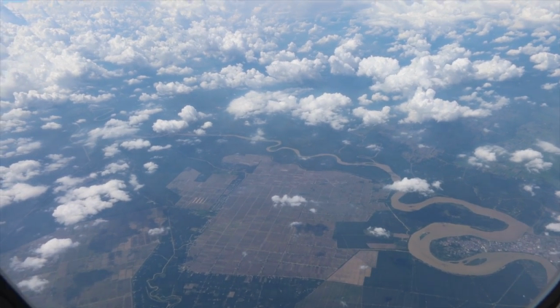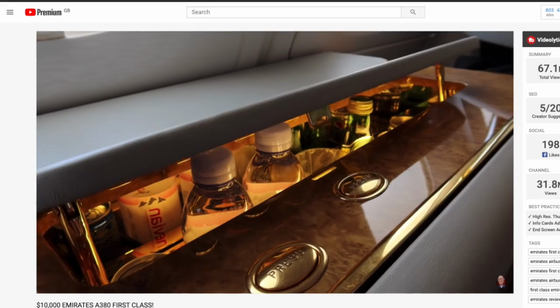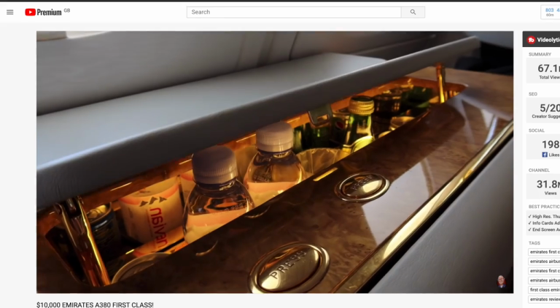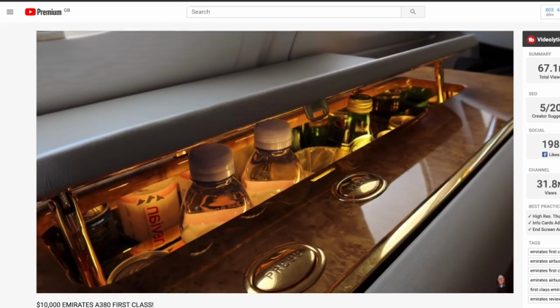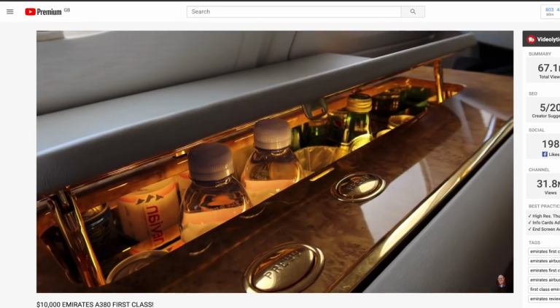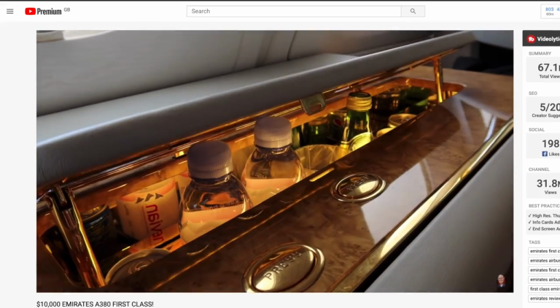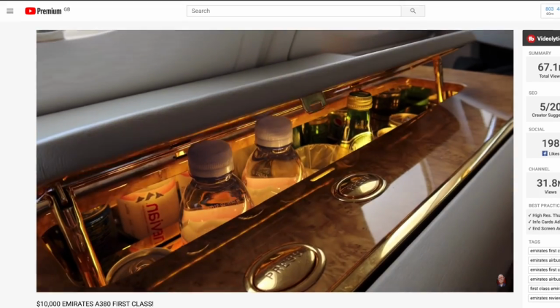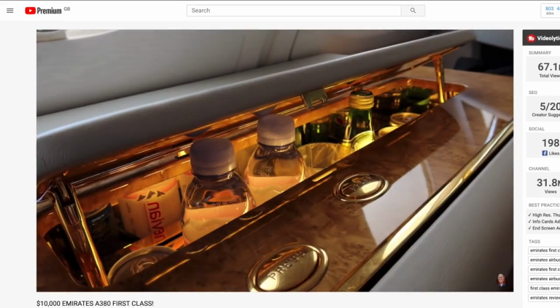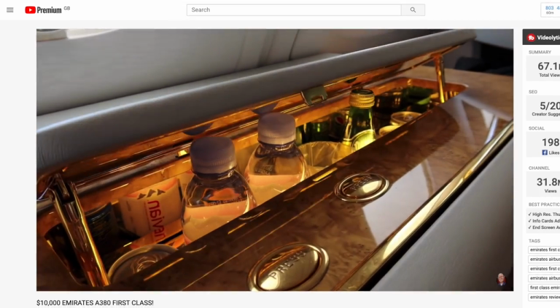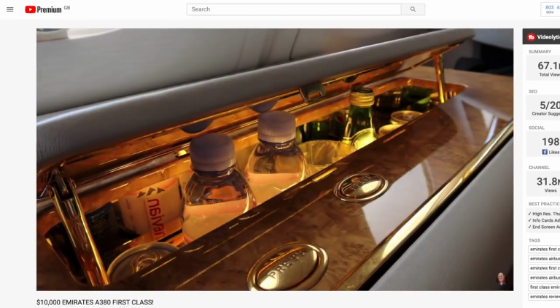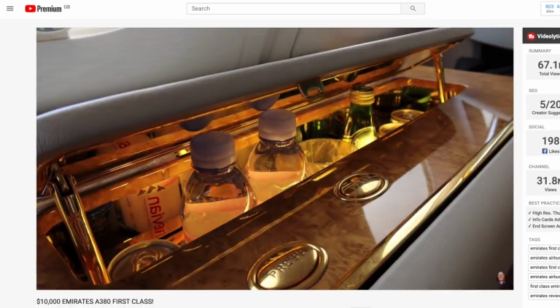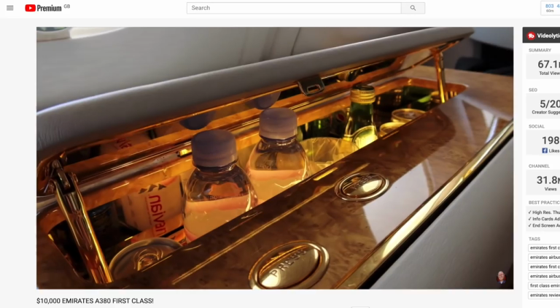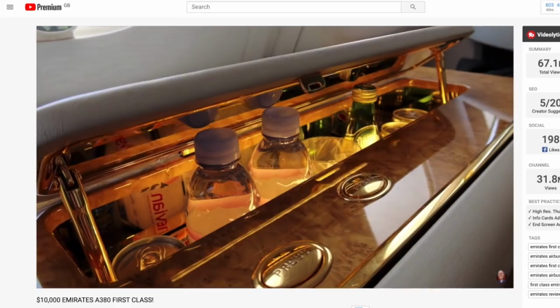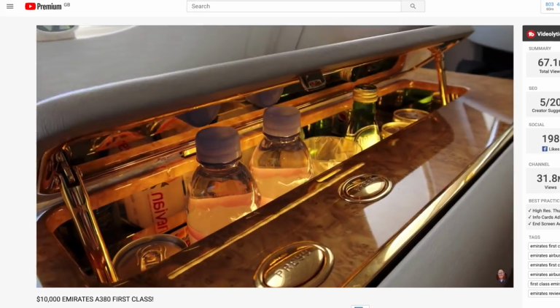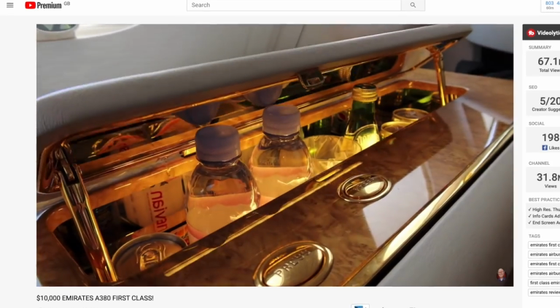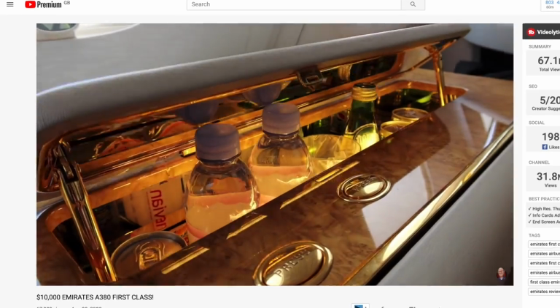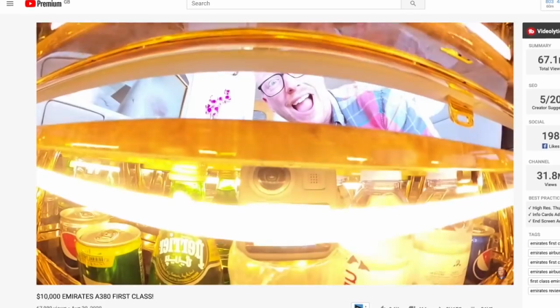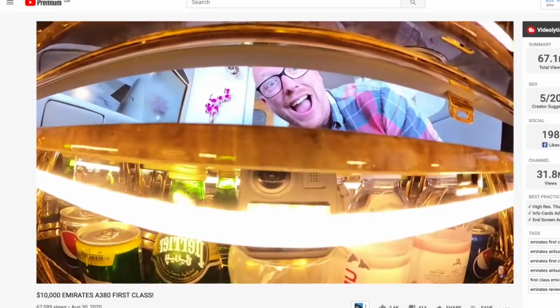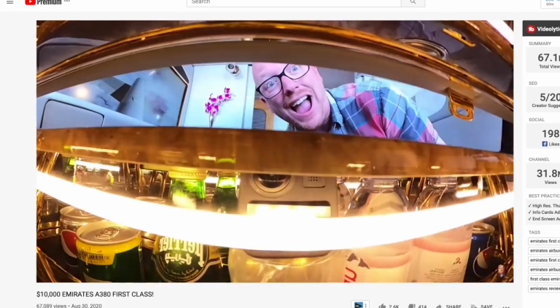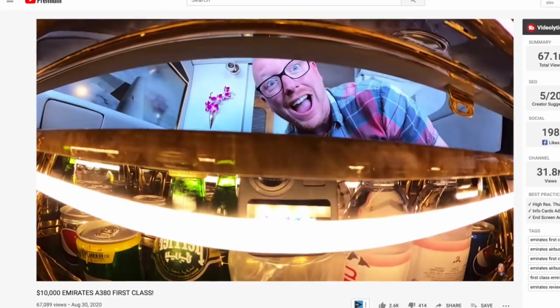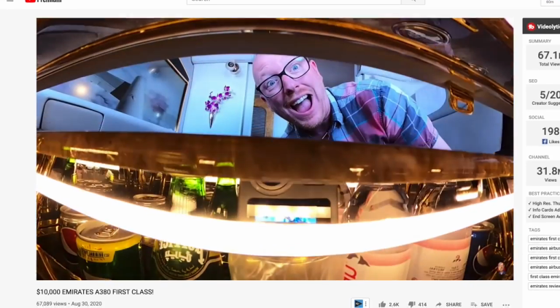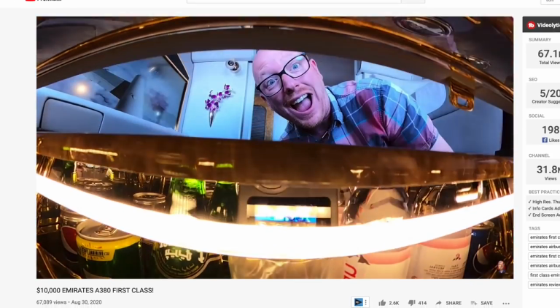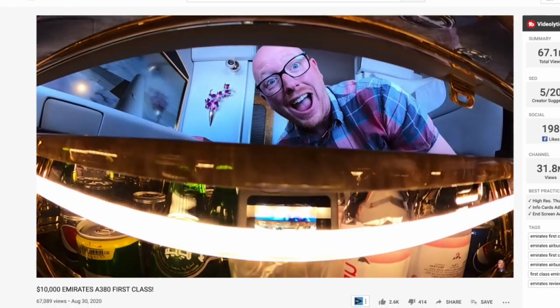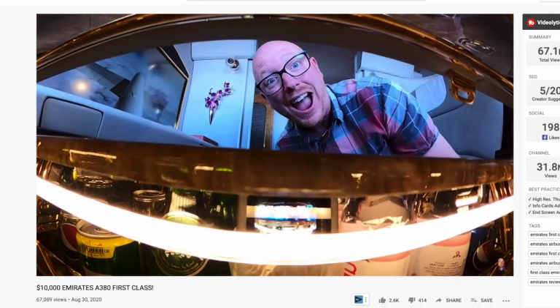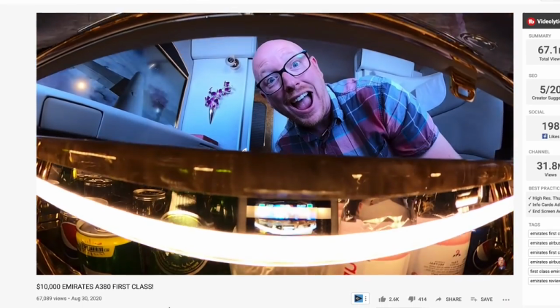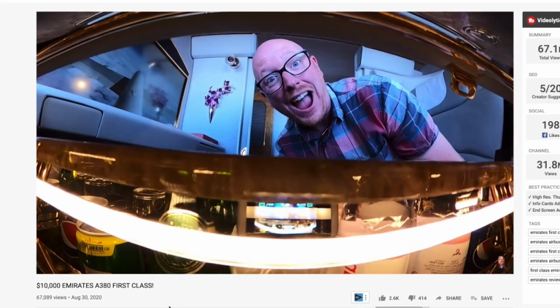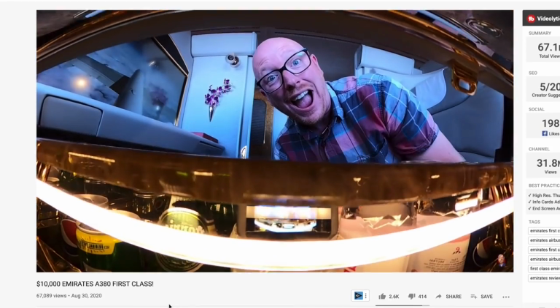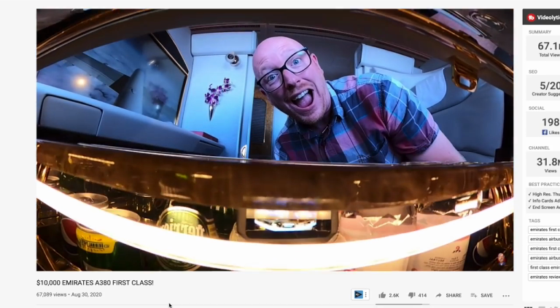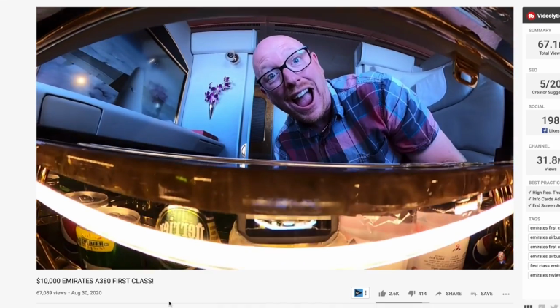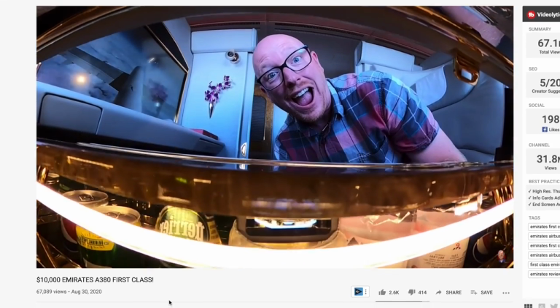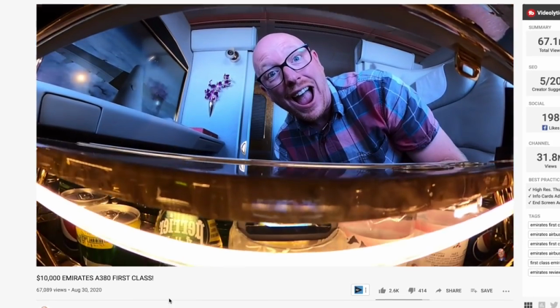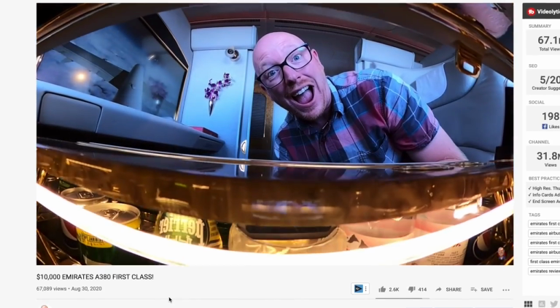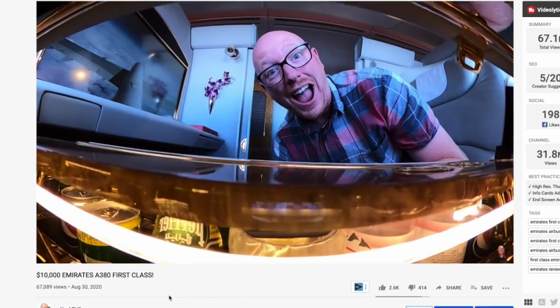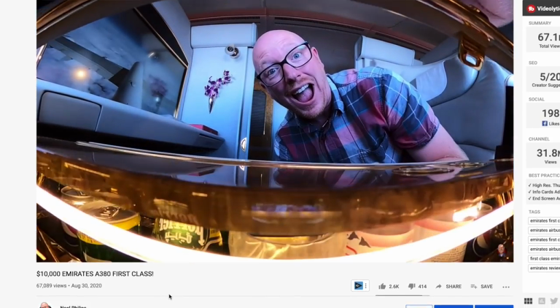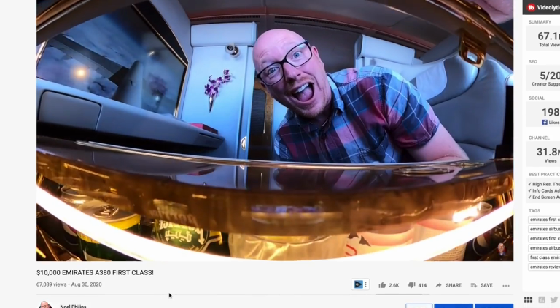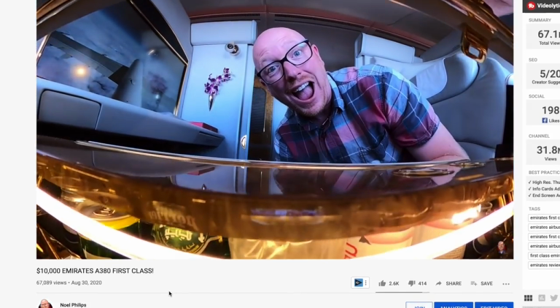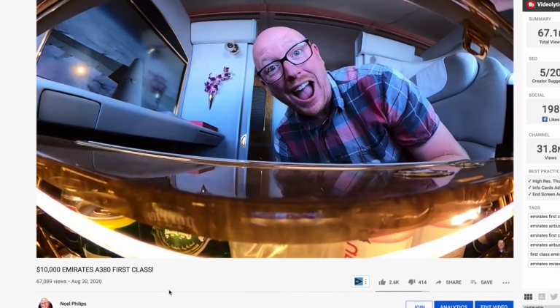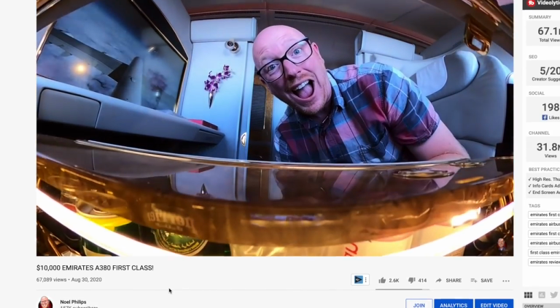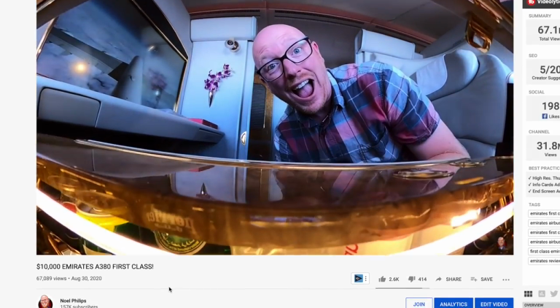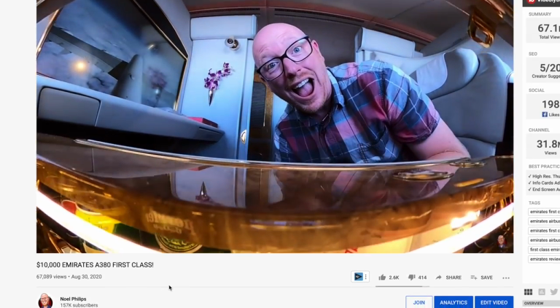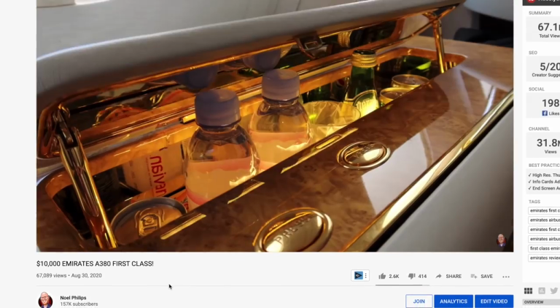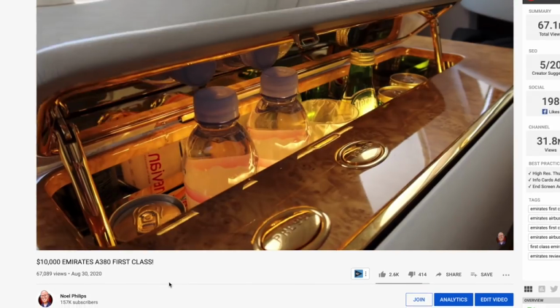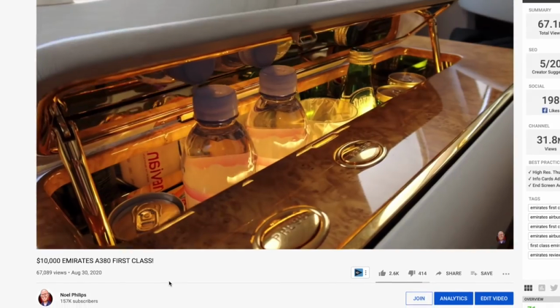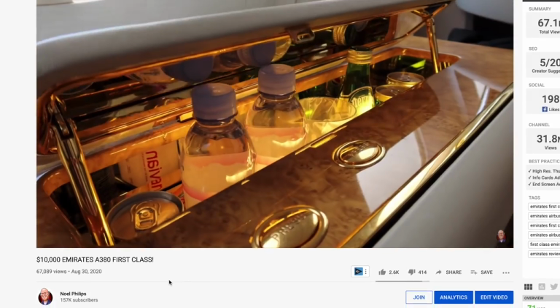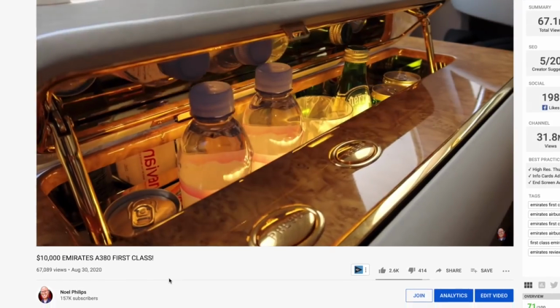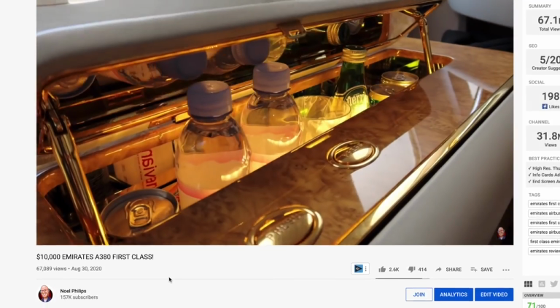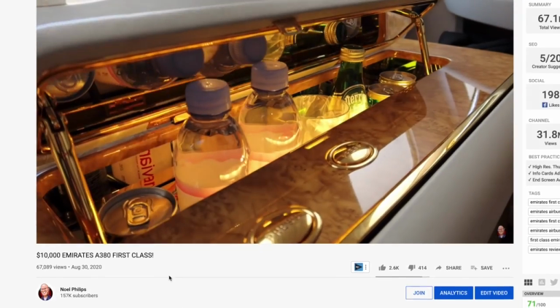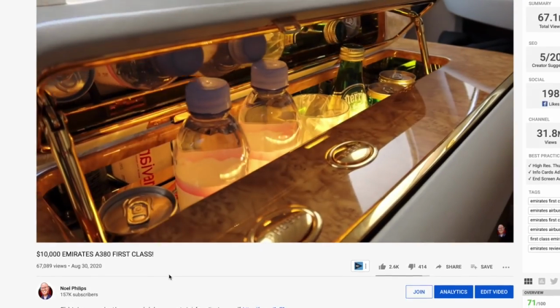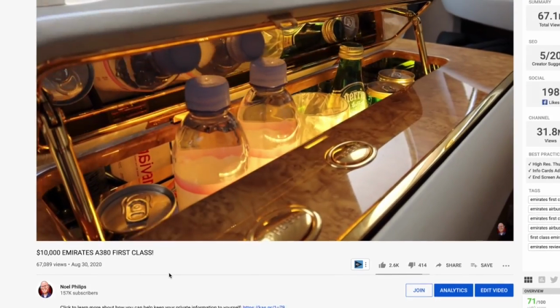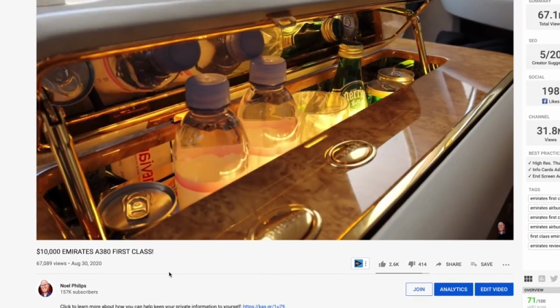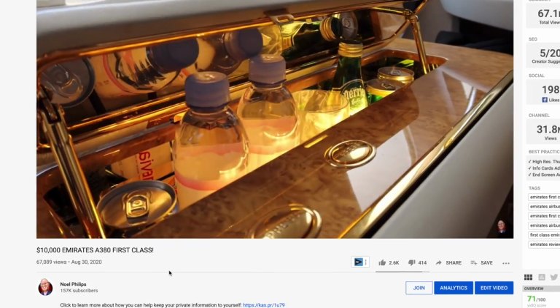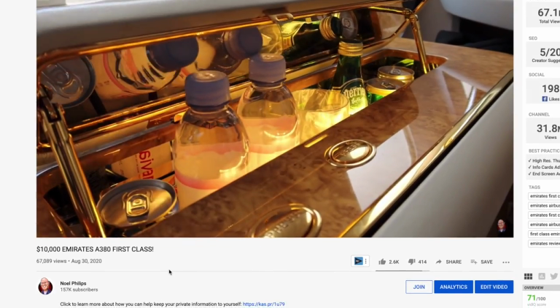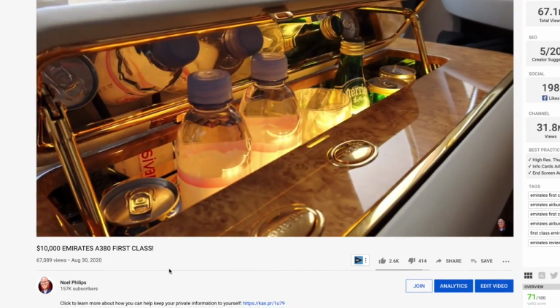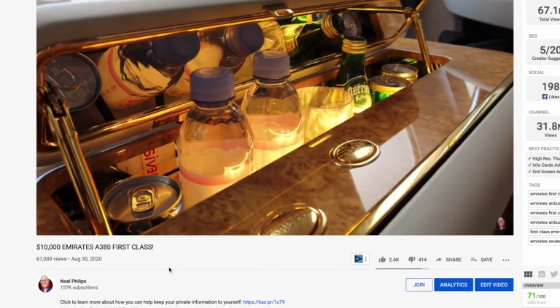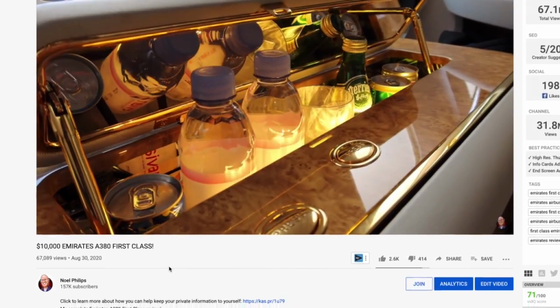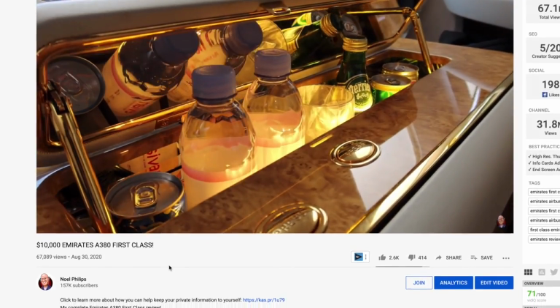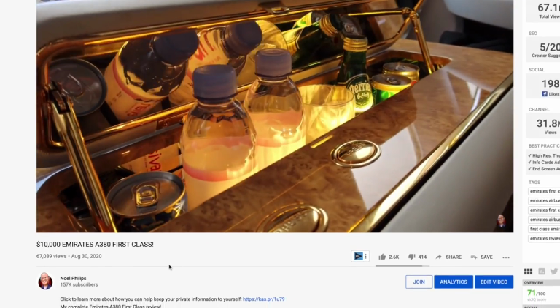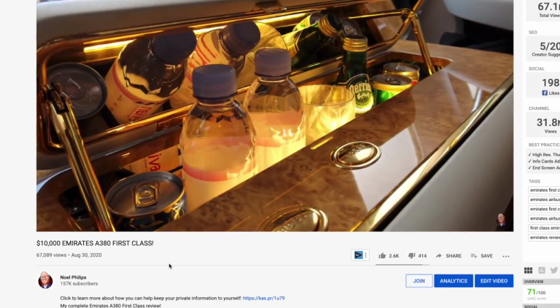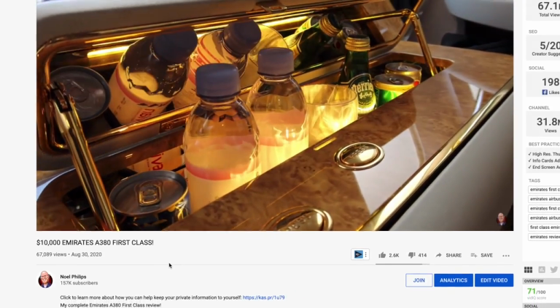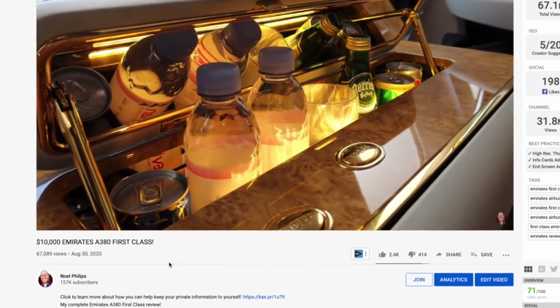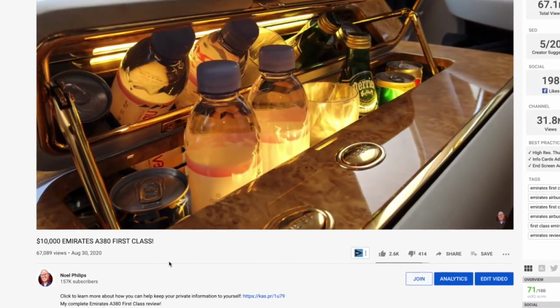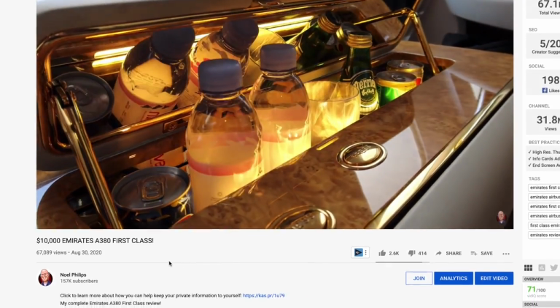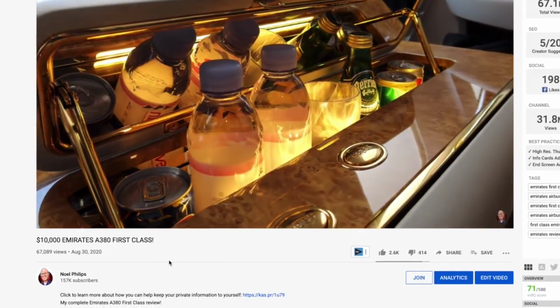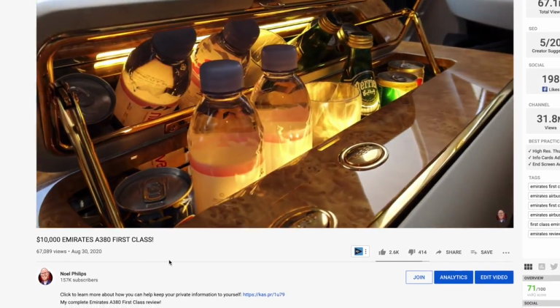If you're enjoying this video, don't forget to check out my video in Emirates first class on the A380 next — the link's on the screen right now.